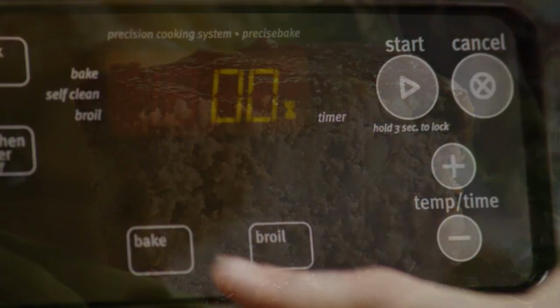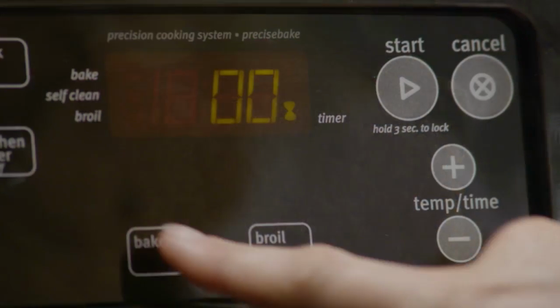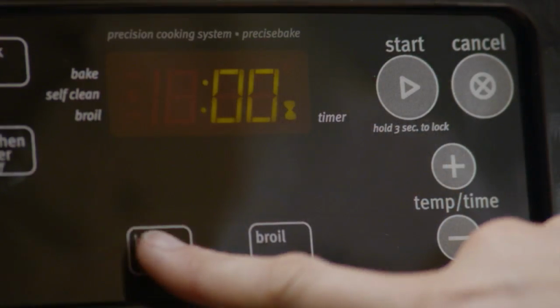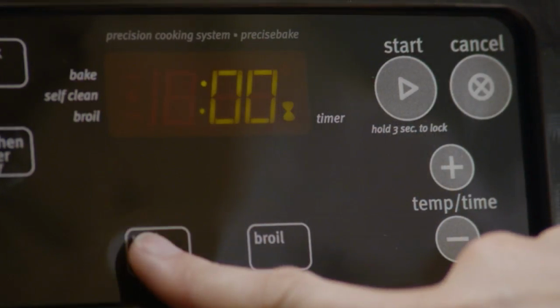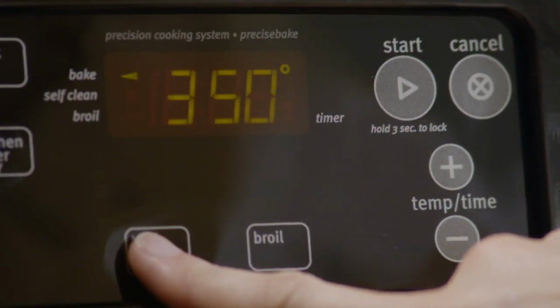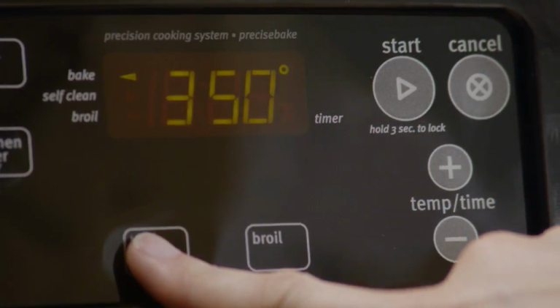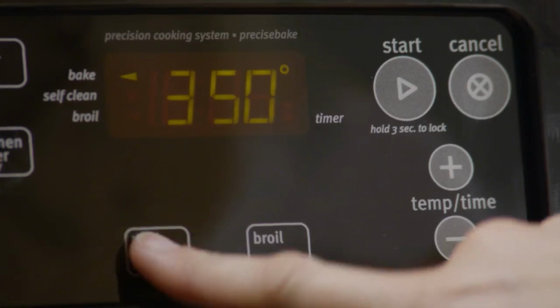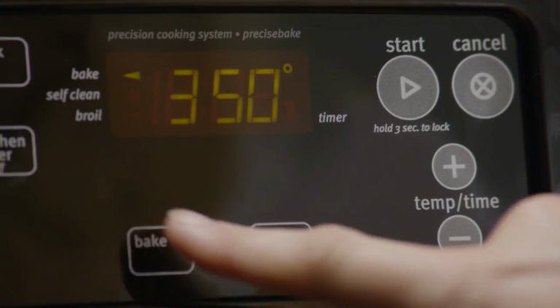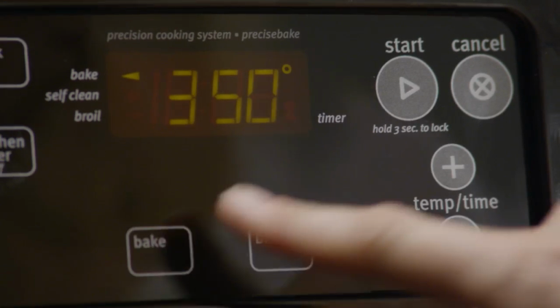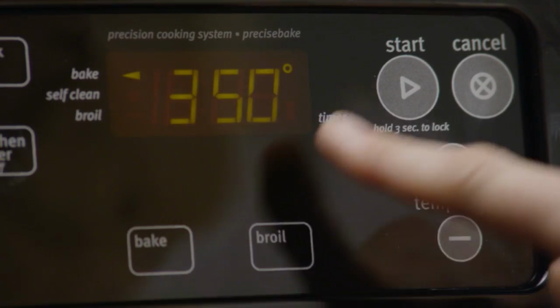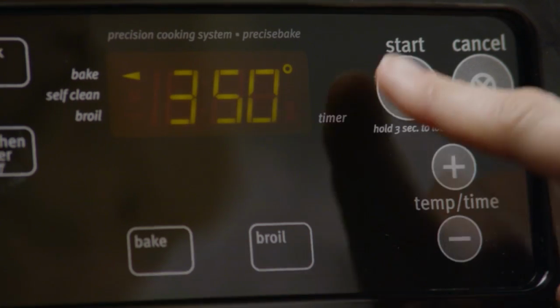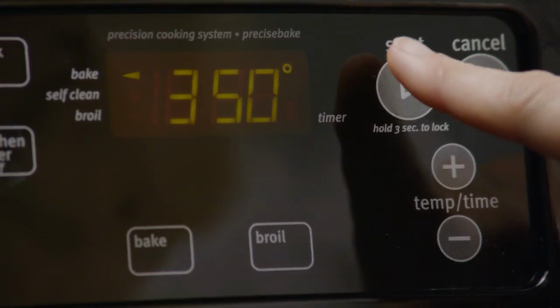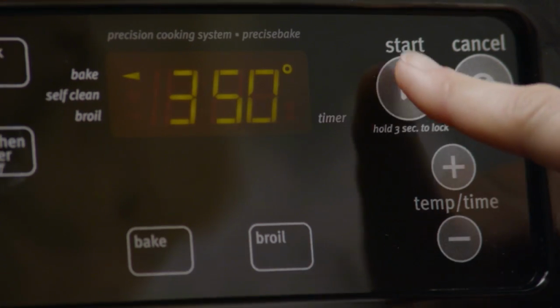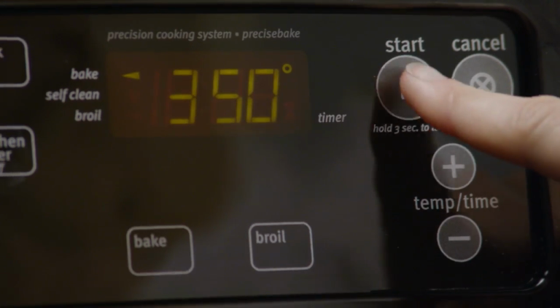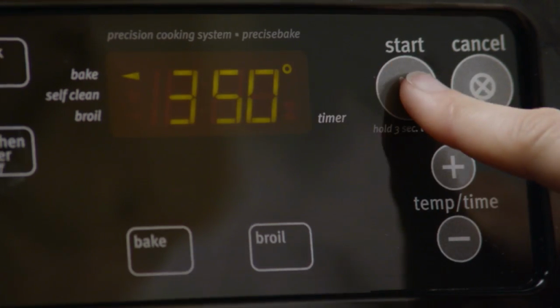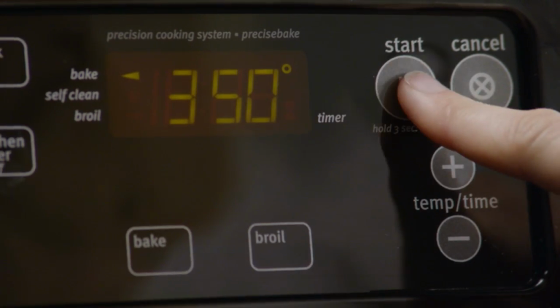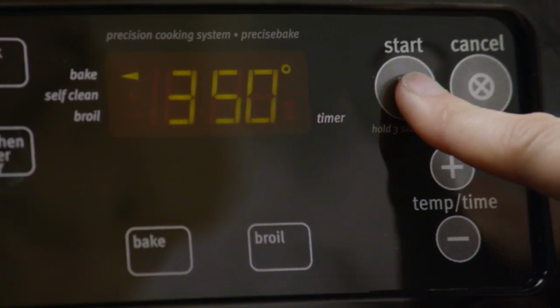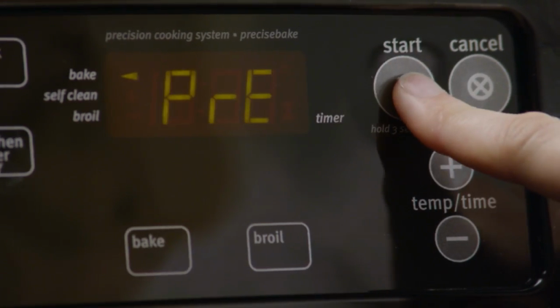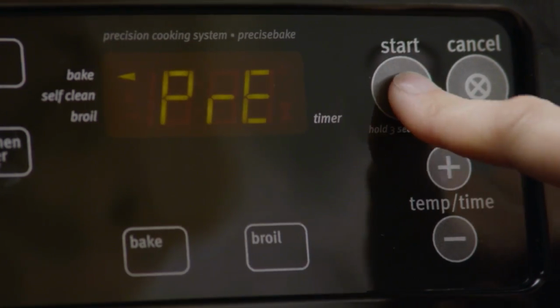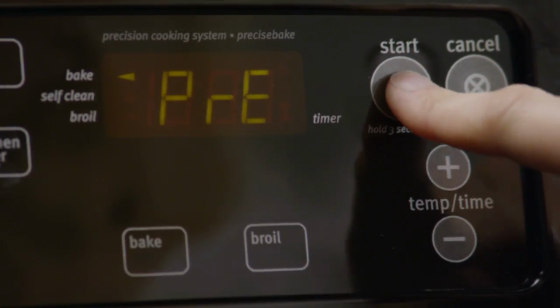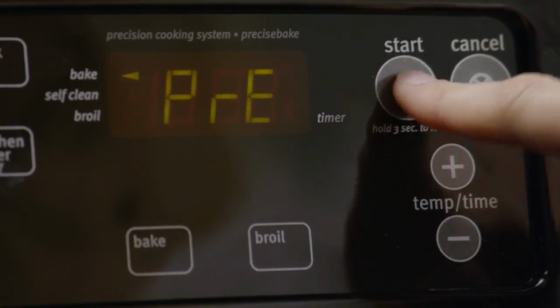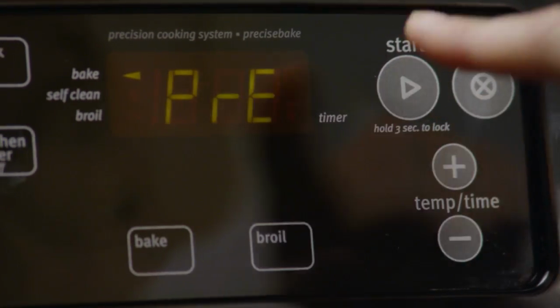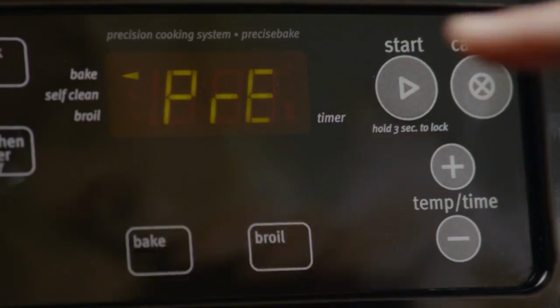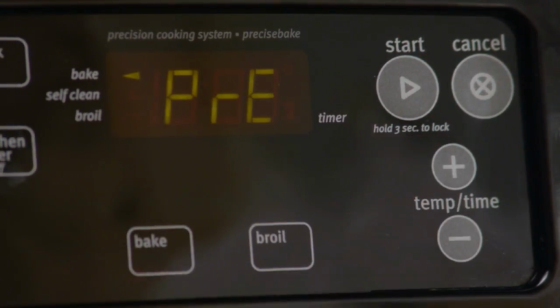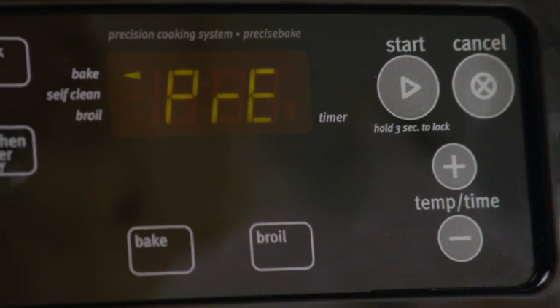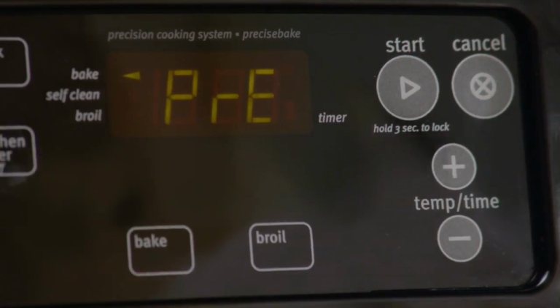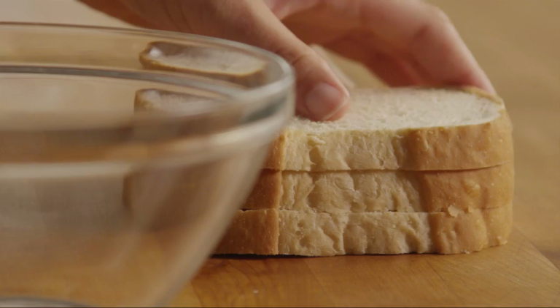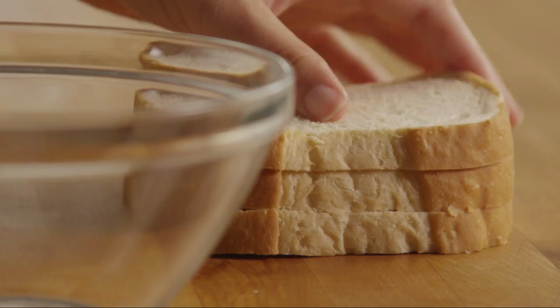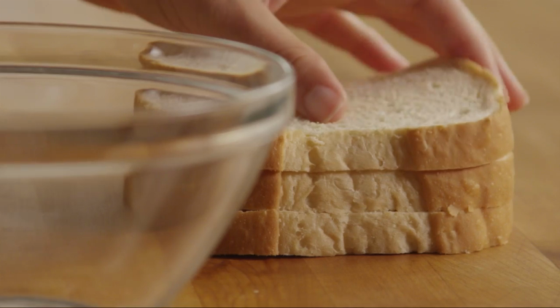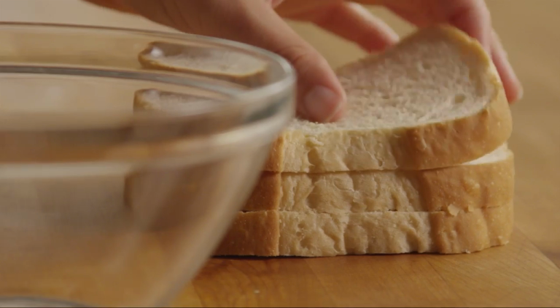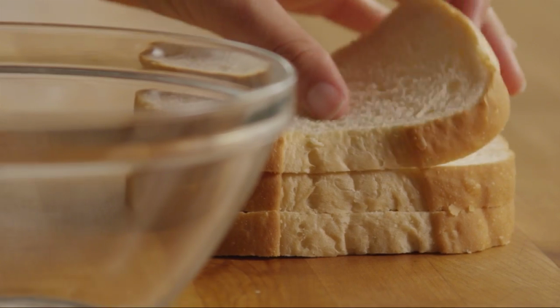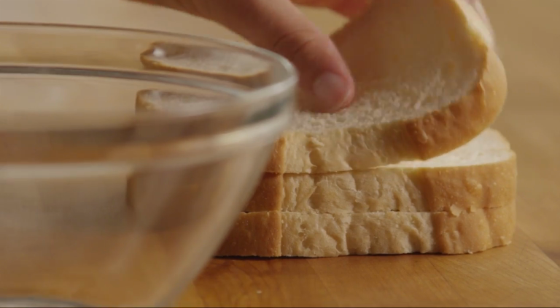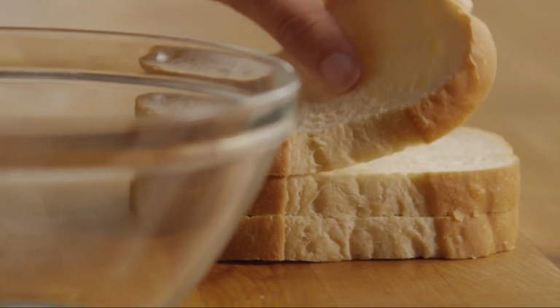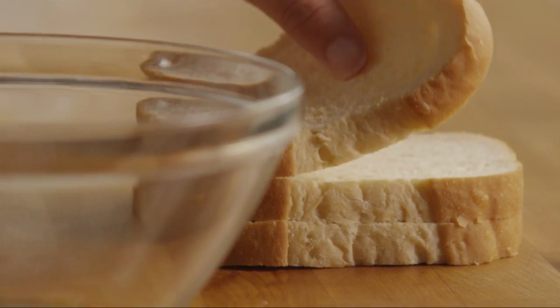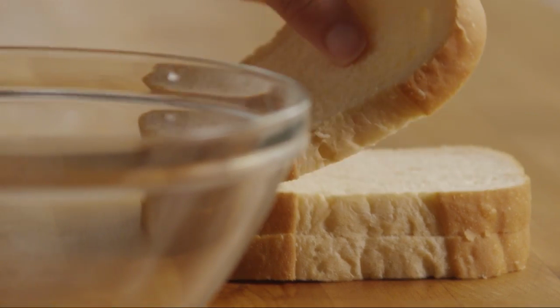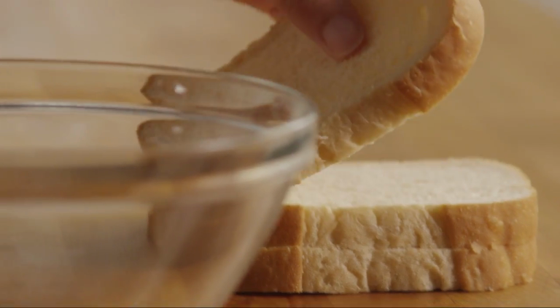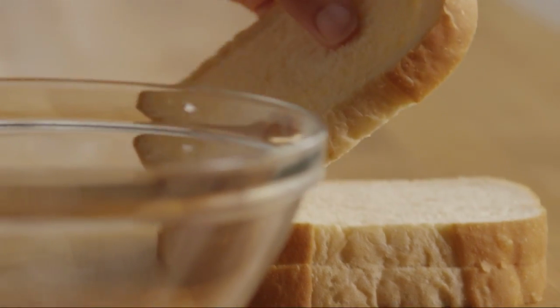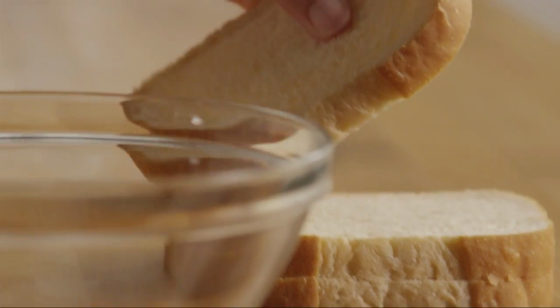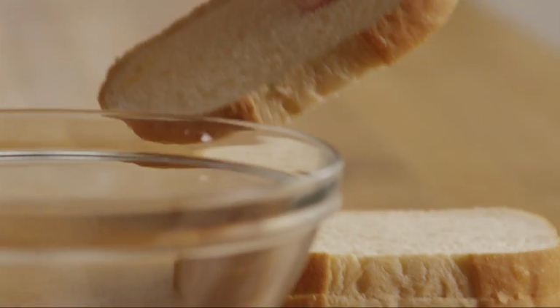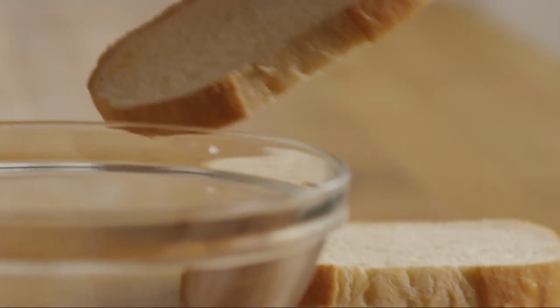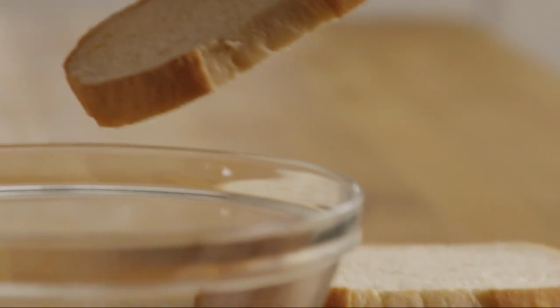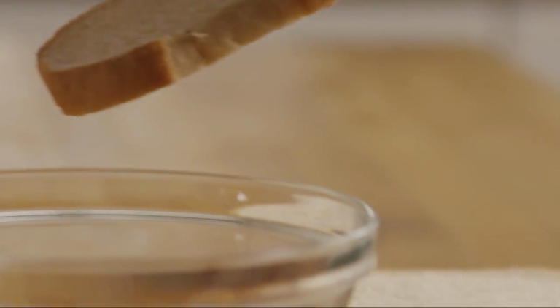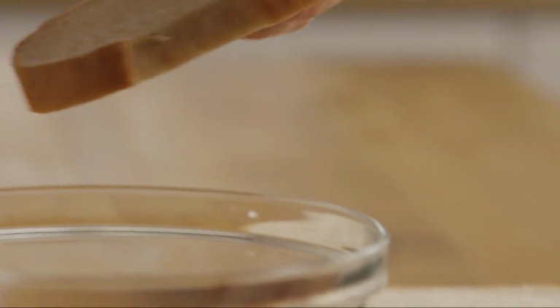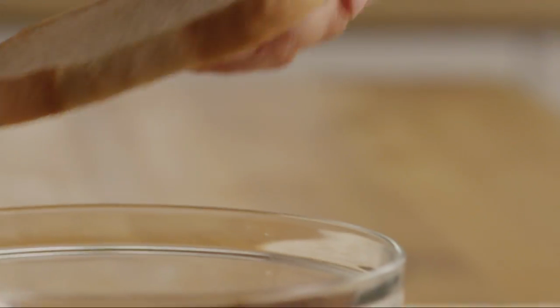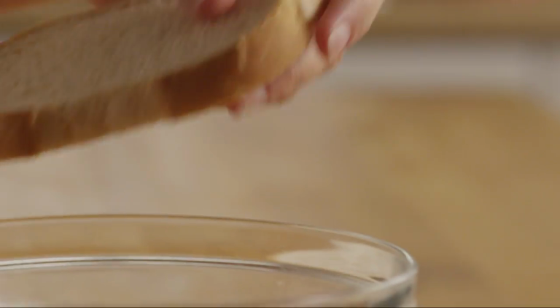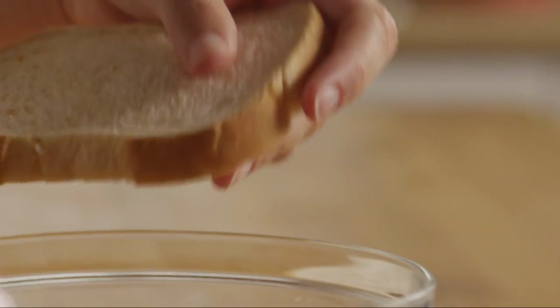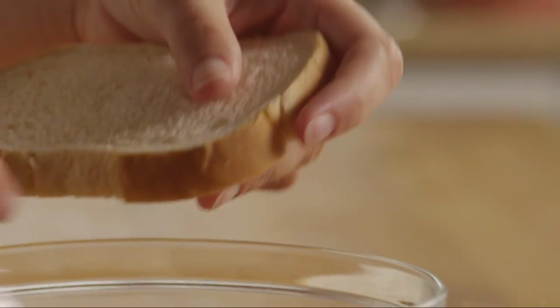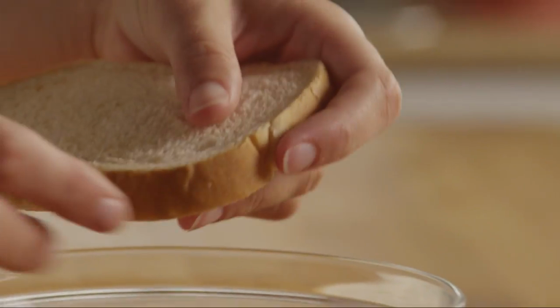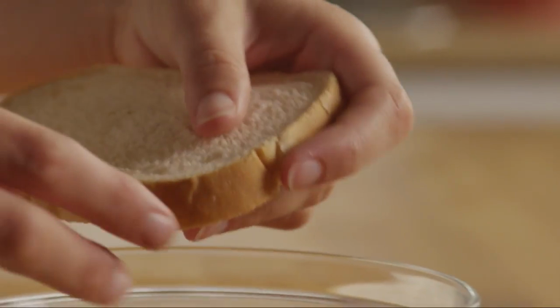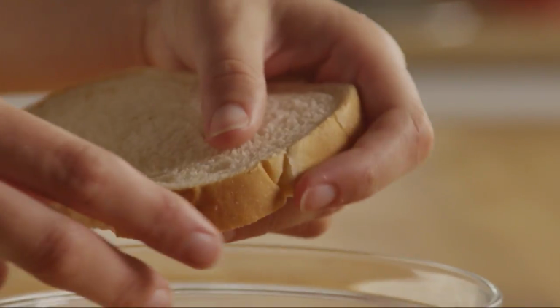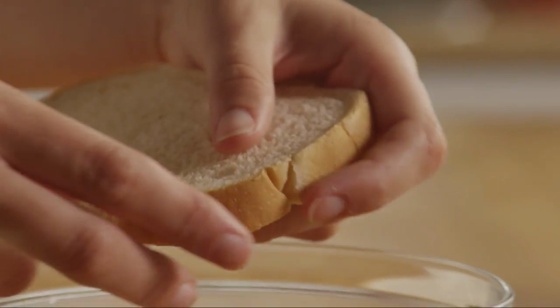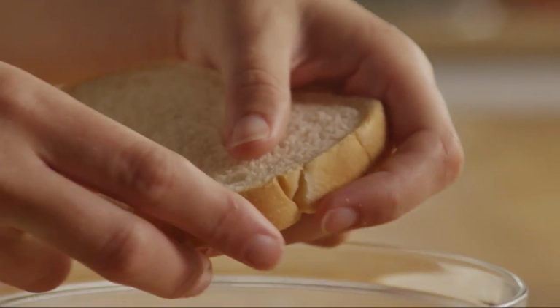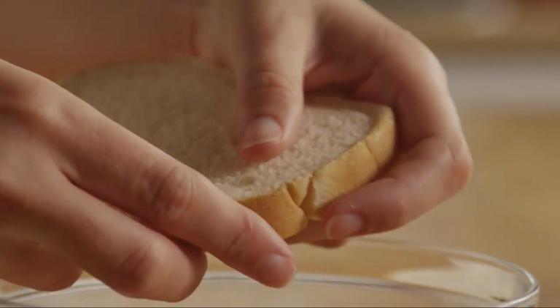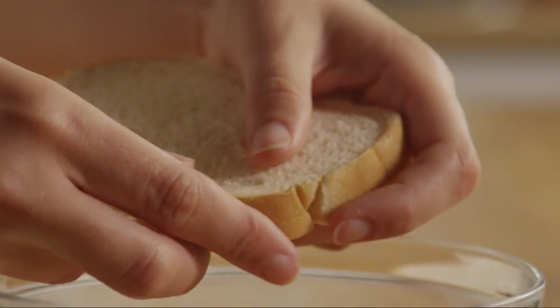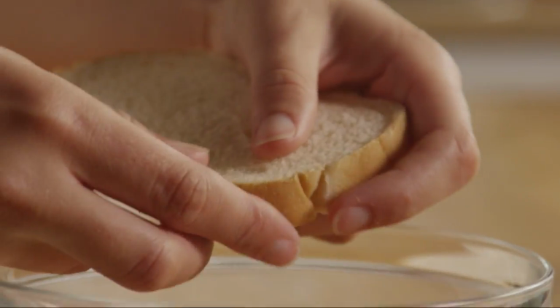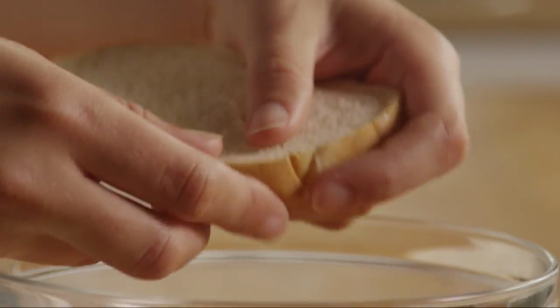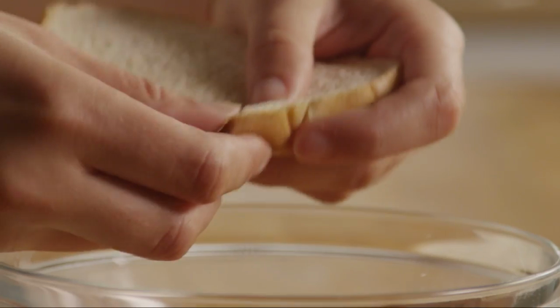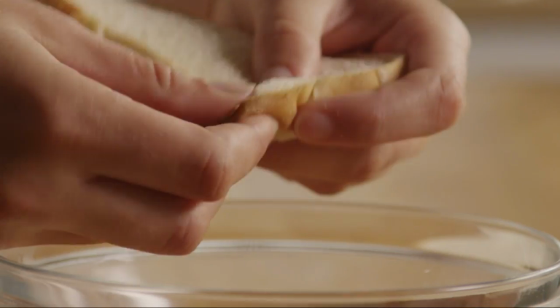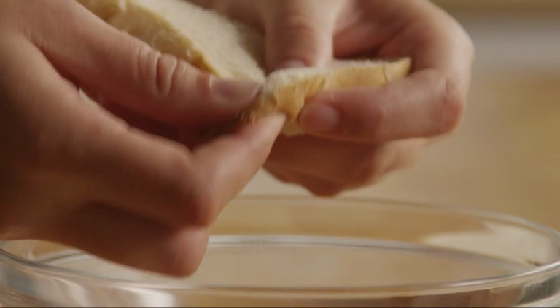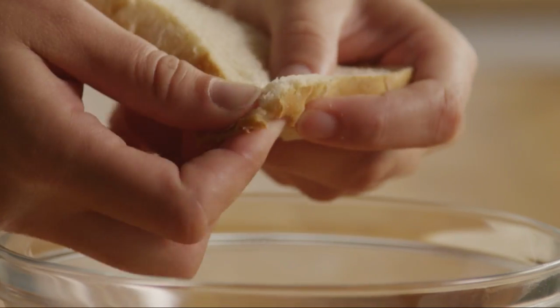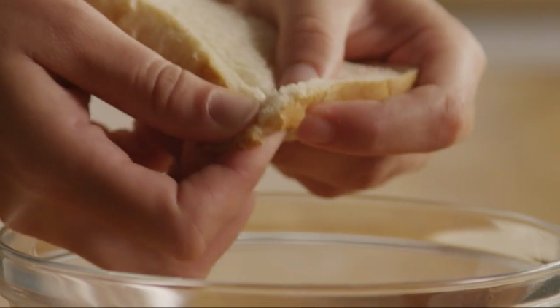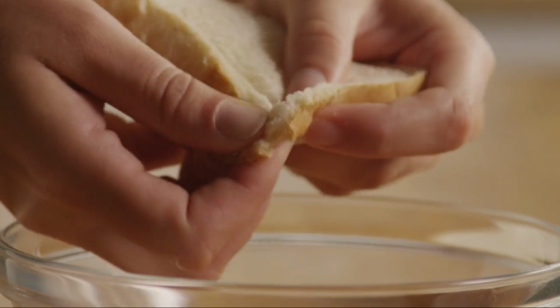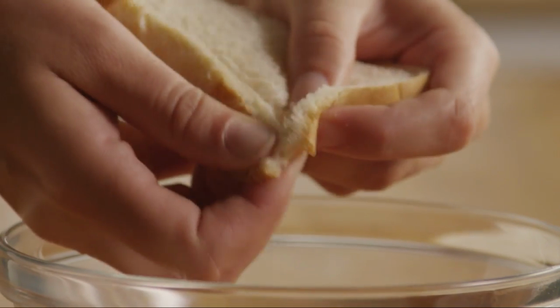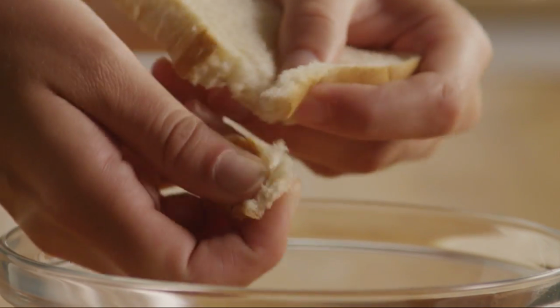First, preheat the oven to 350 degrees. Next, shred three slices of bread — white or wheat.